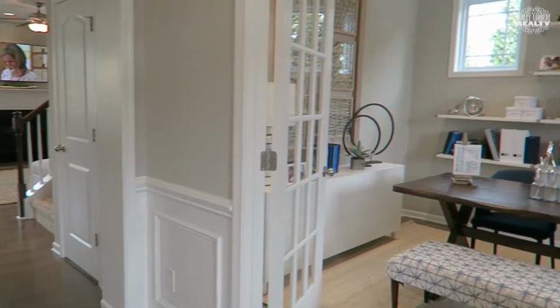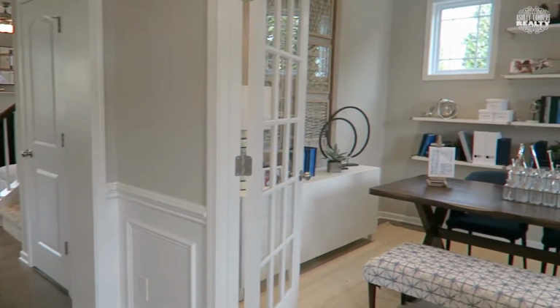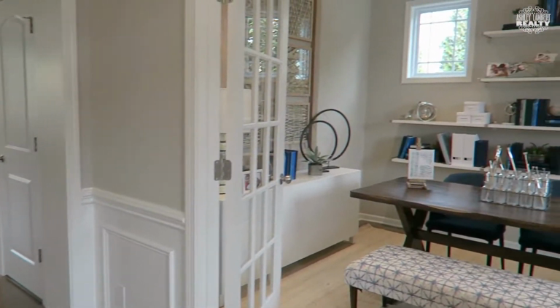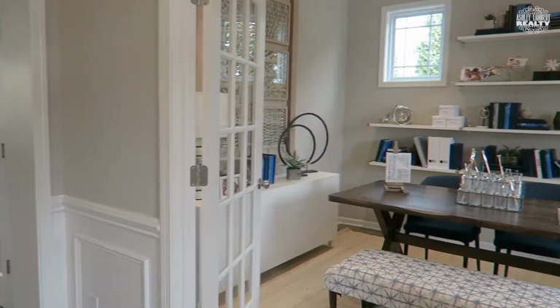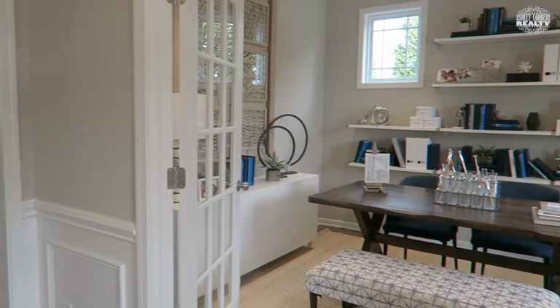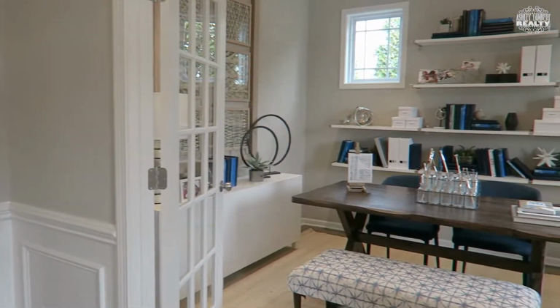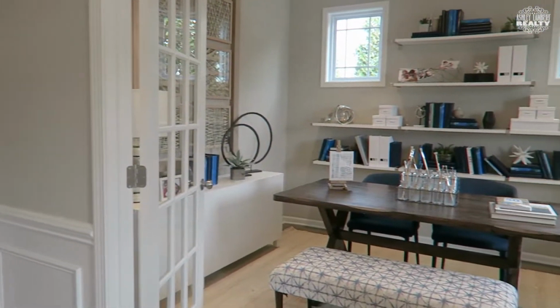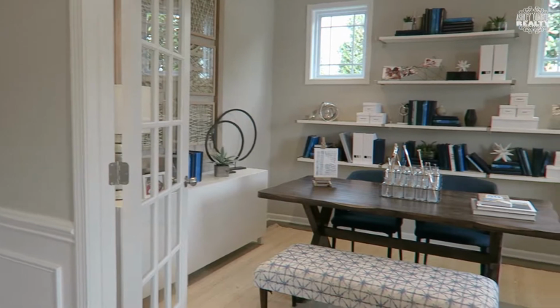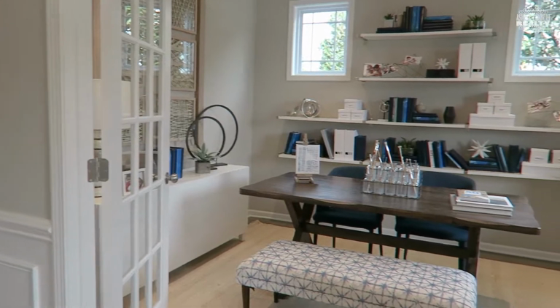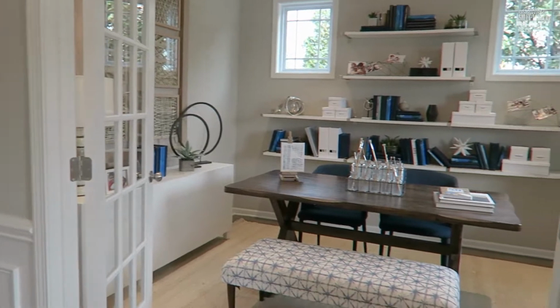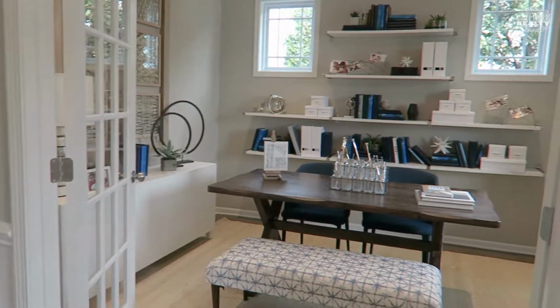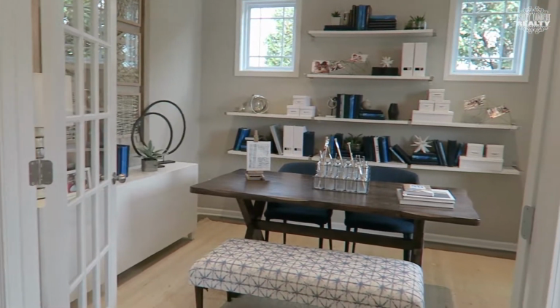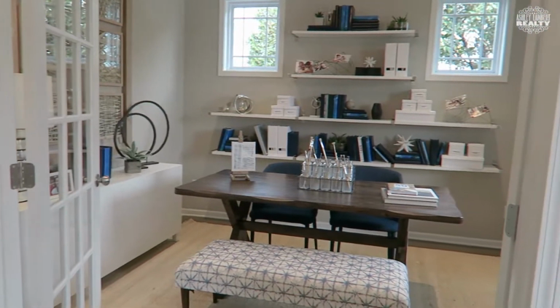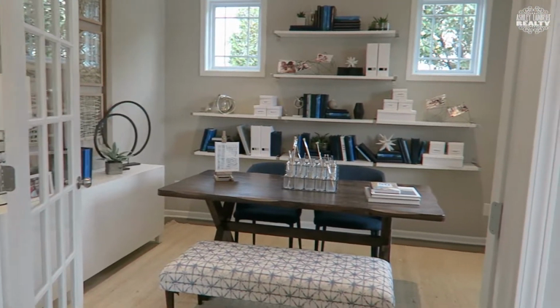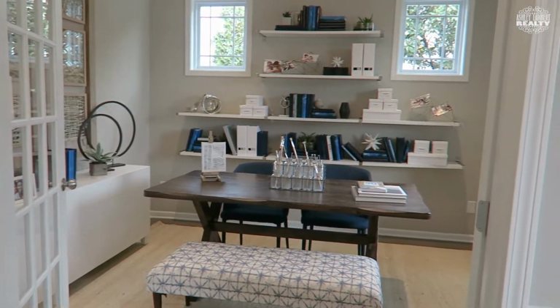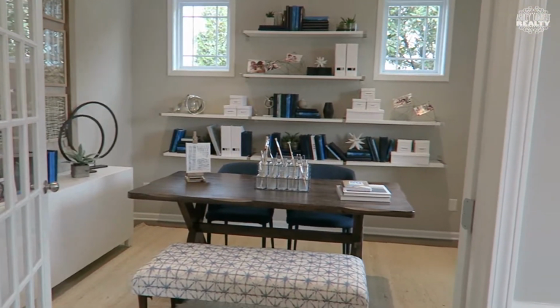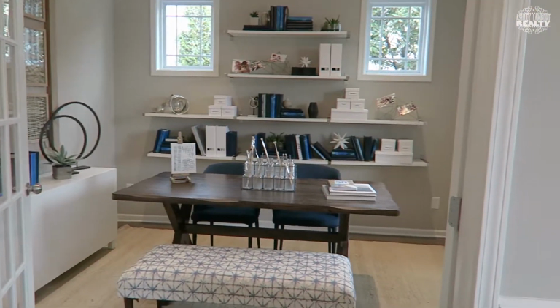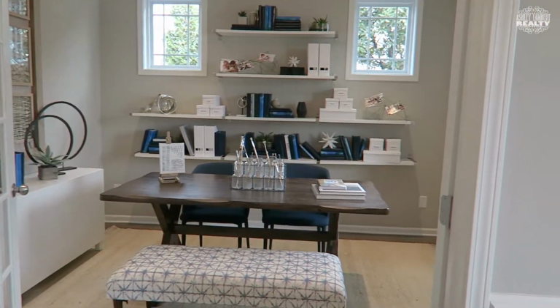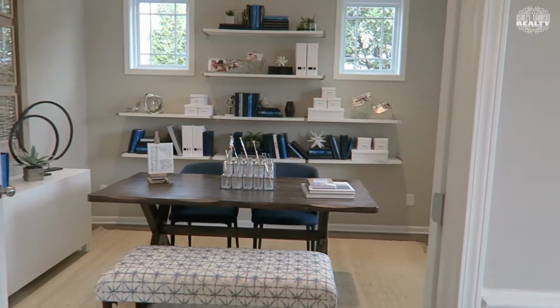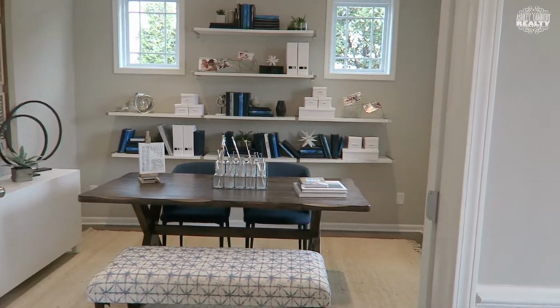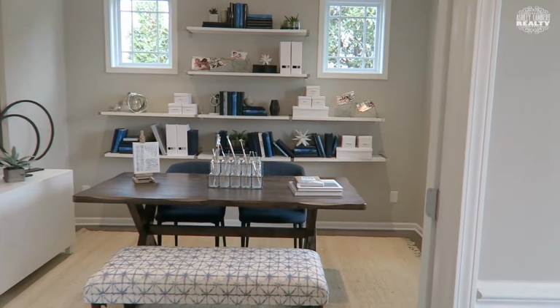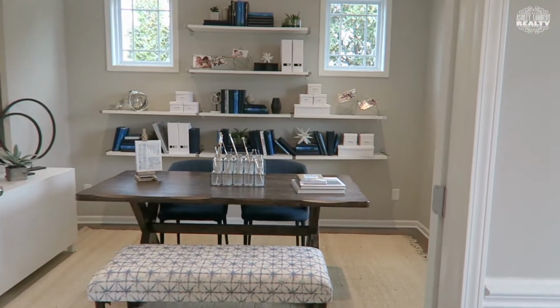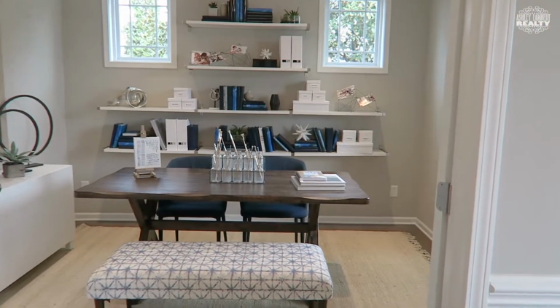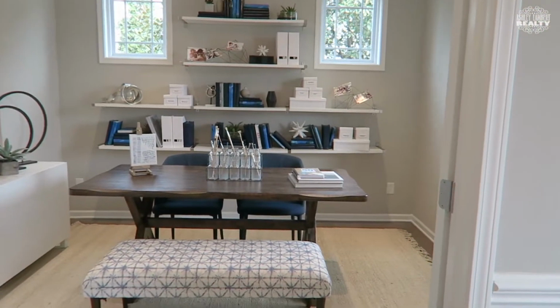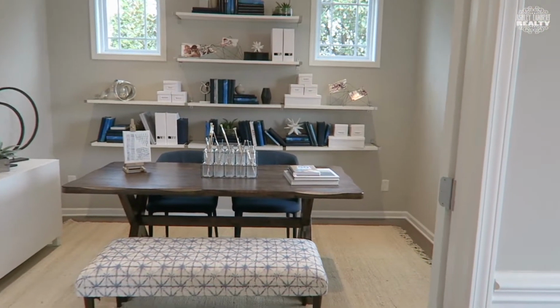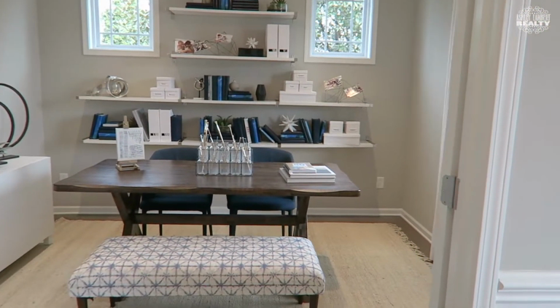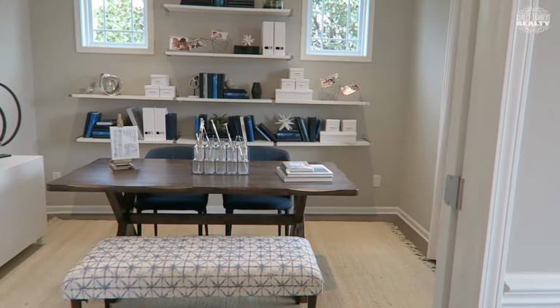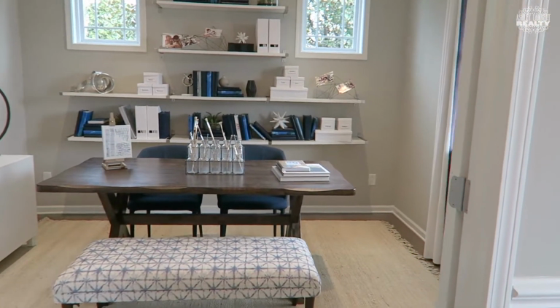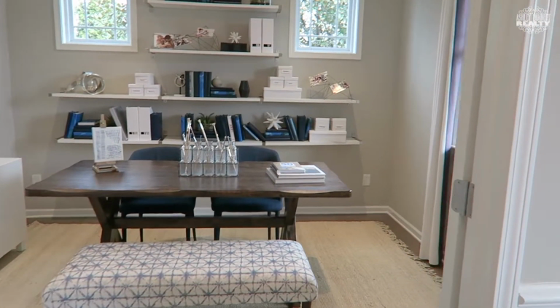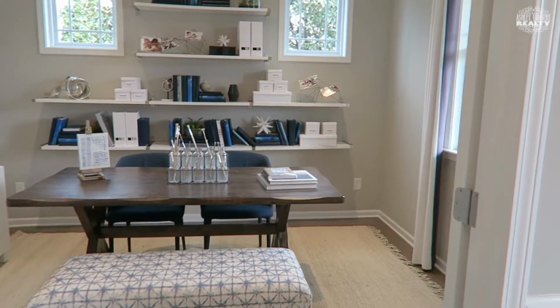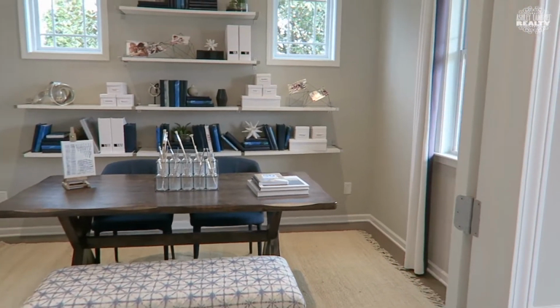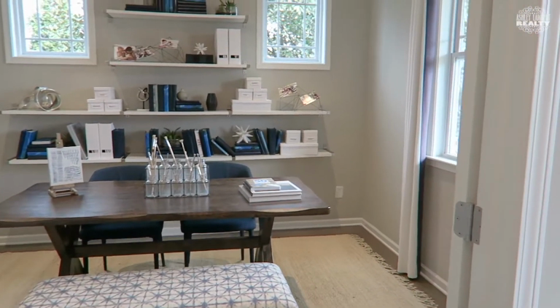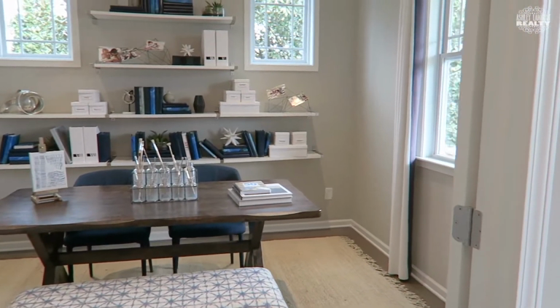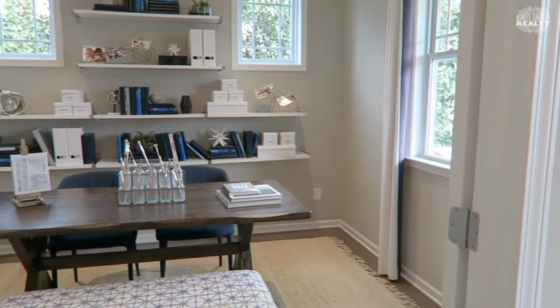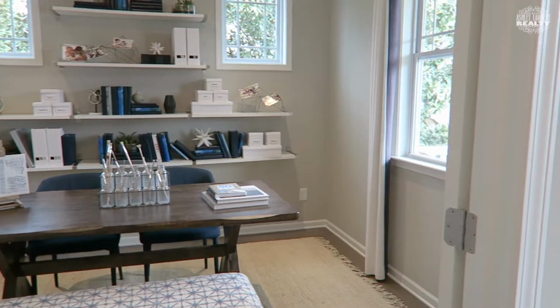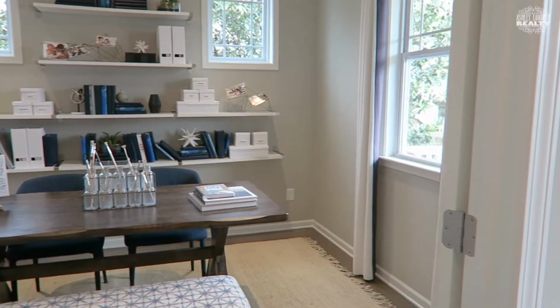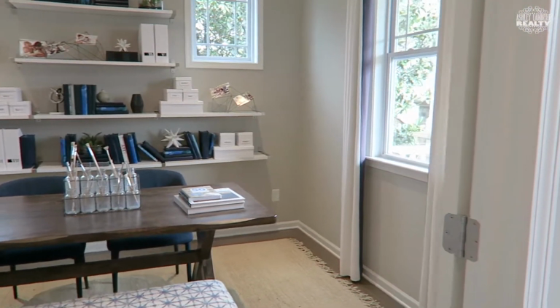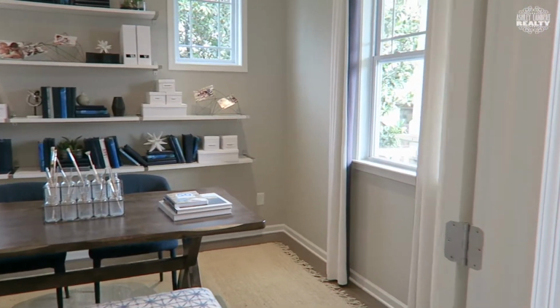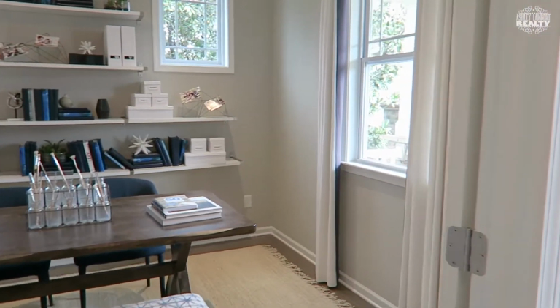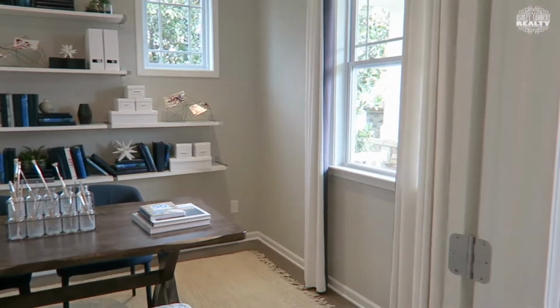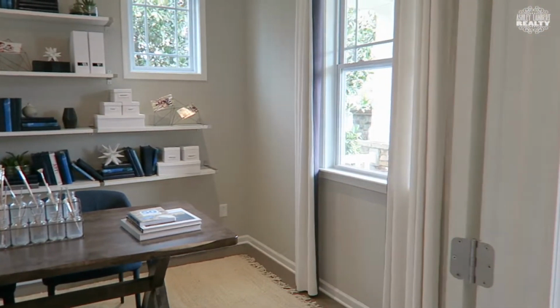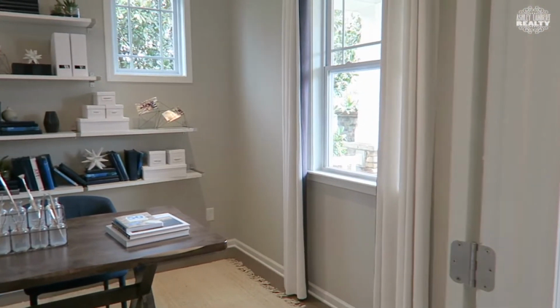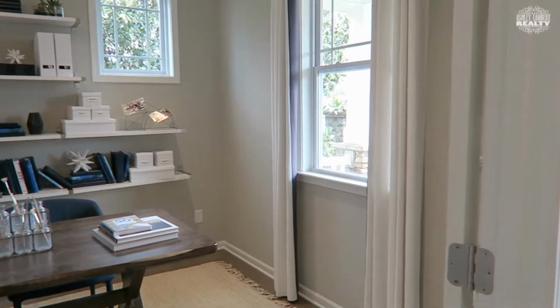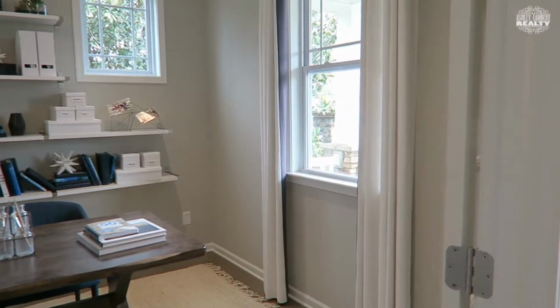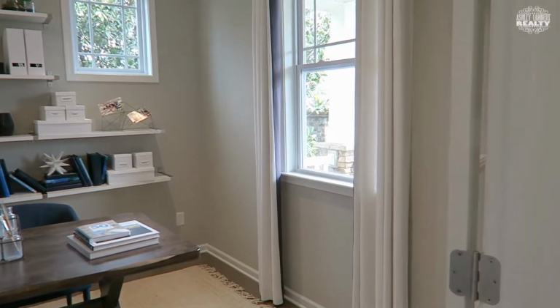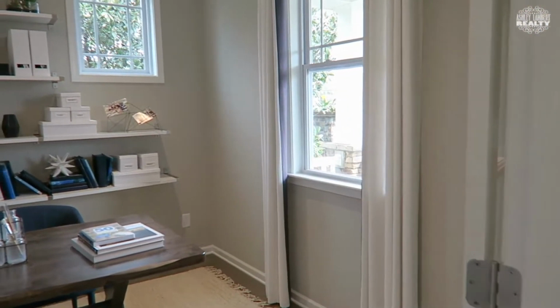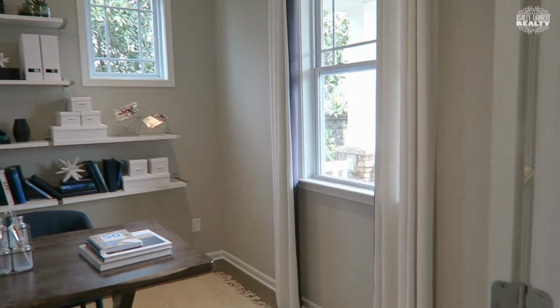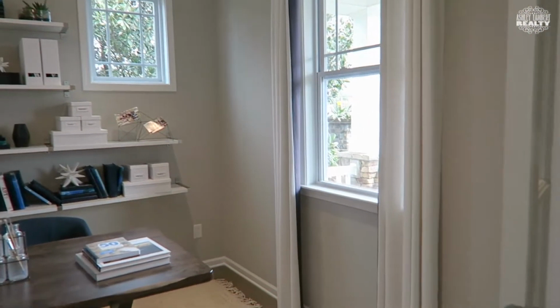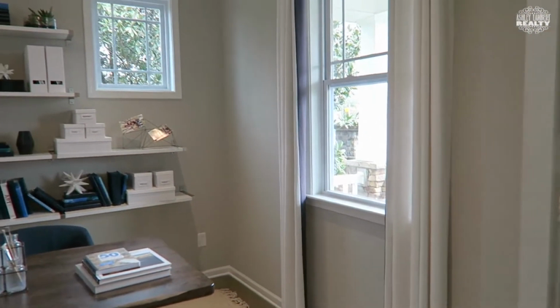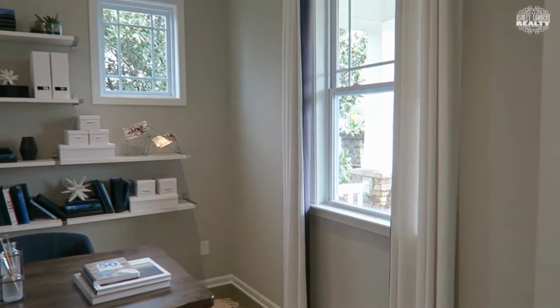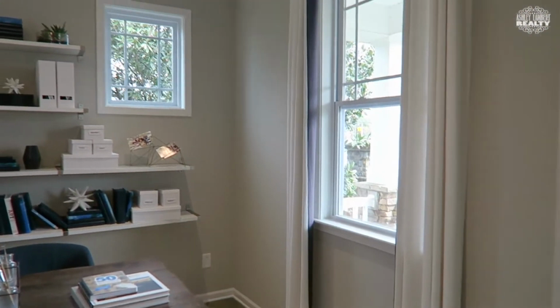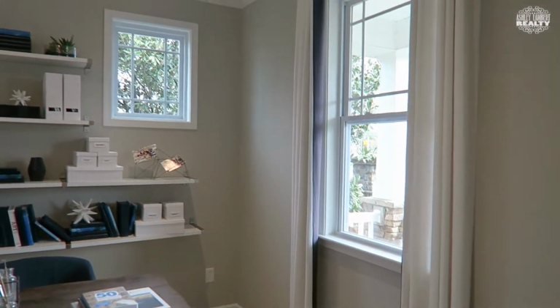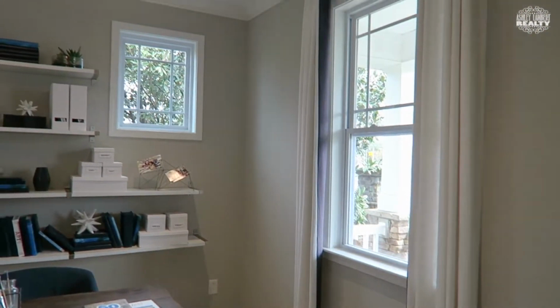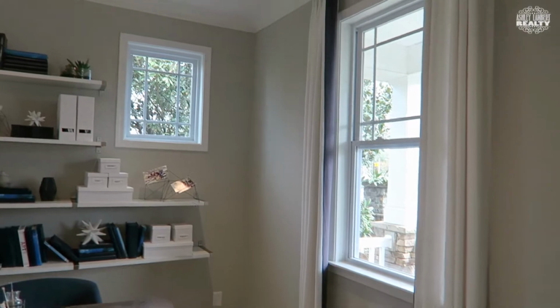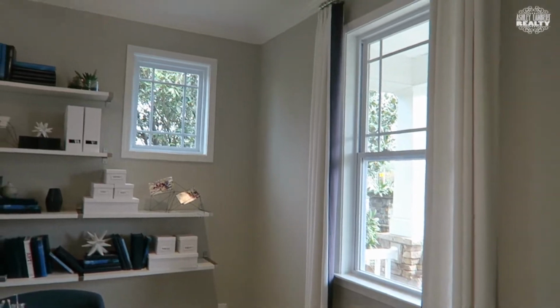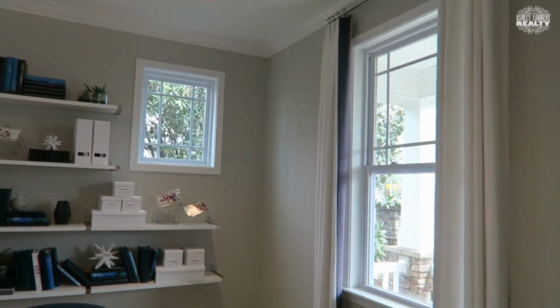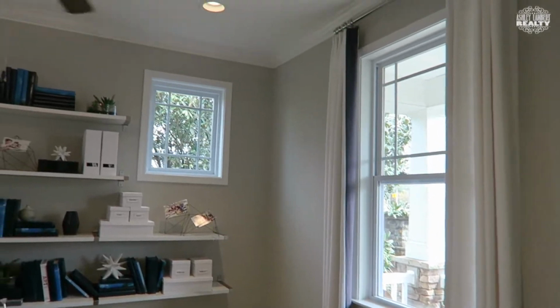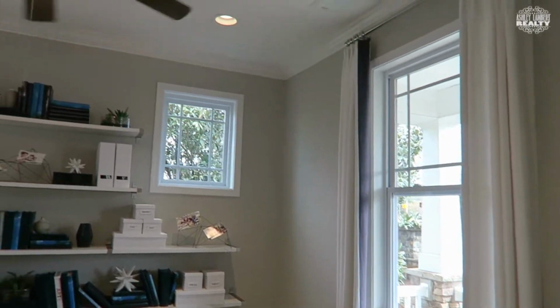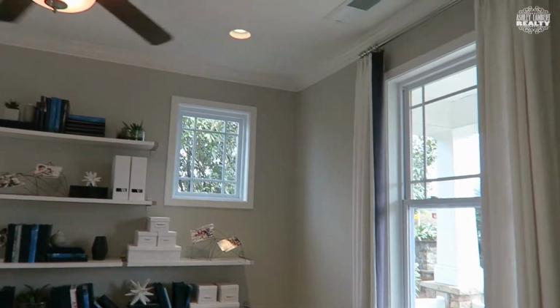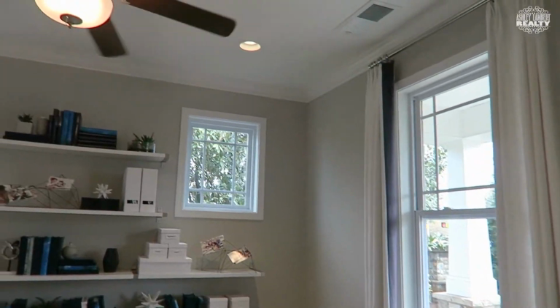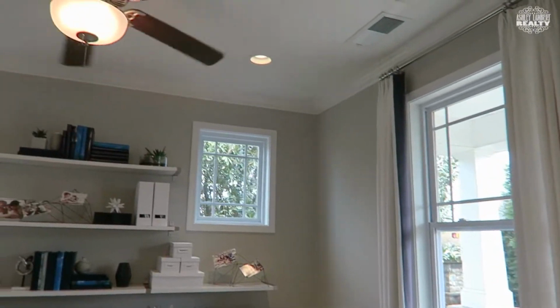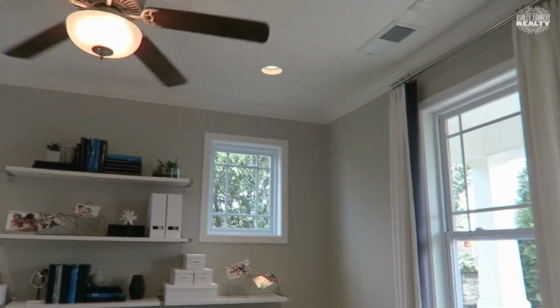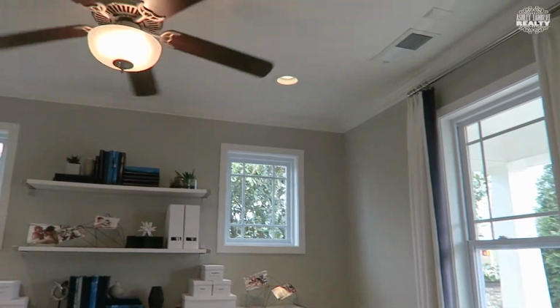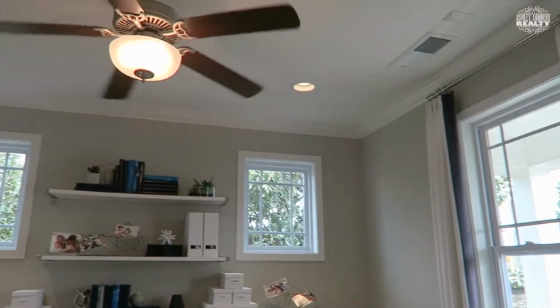an additional bedroom, an additional living space. For us it would be a place for the baby grand or a playroom.